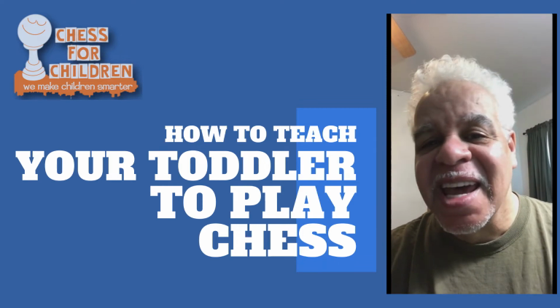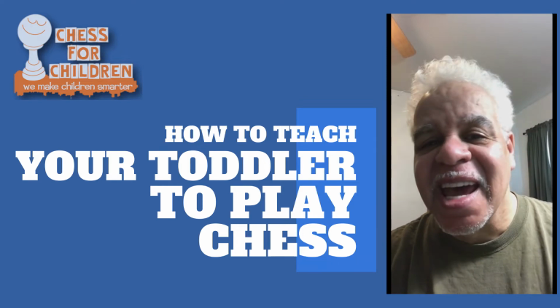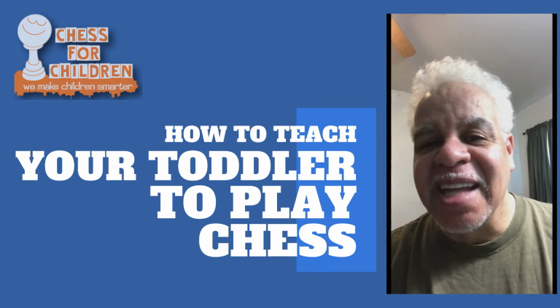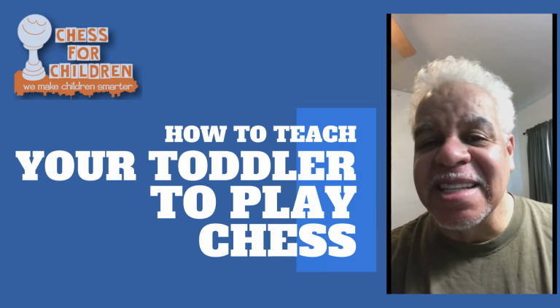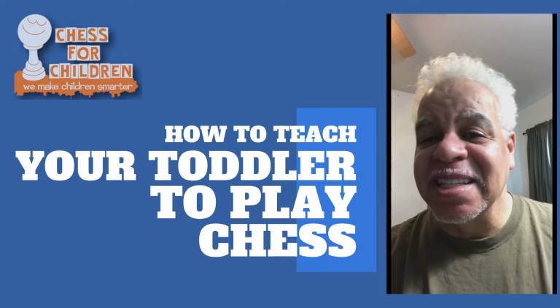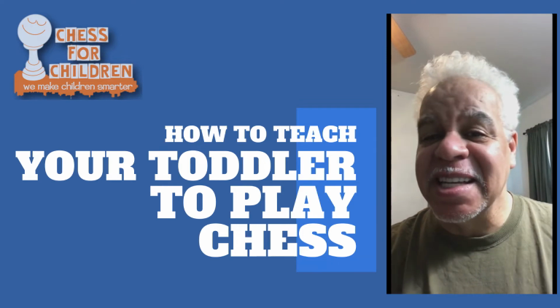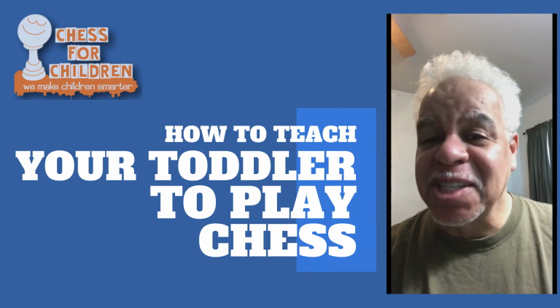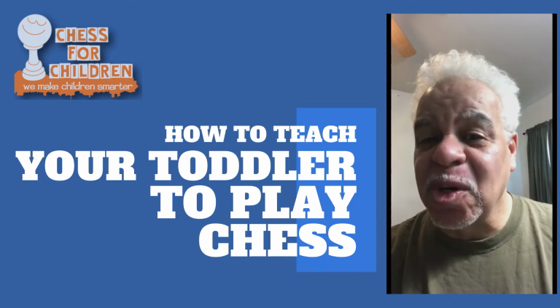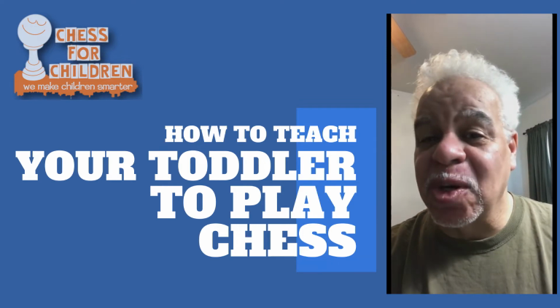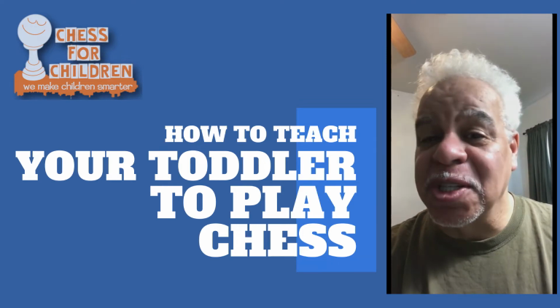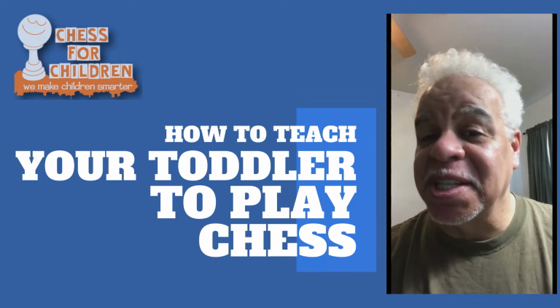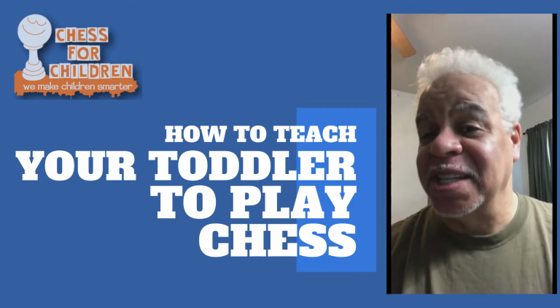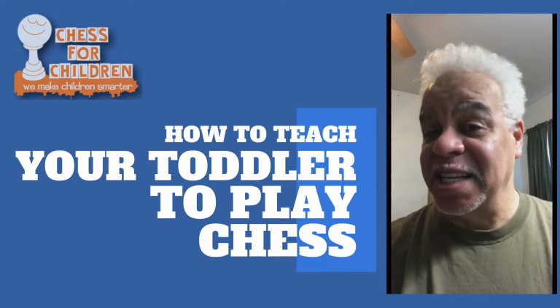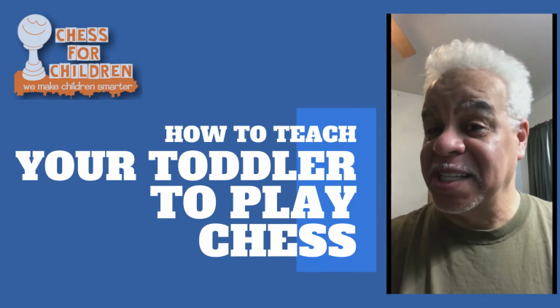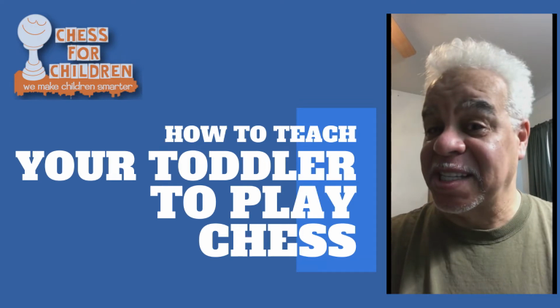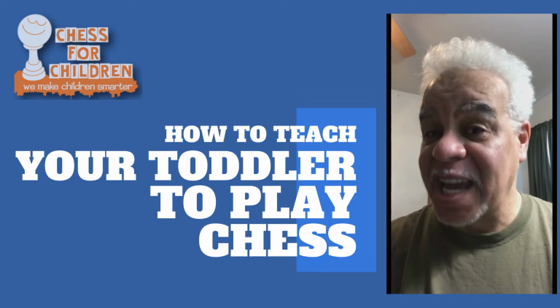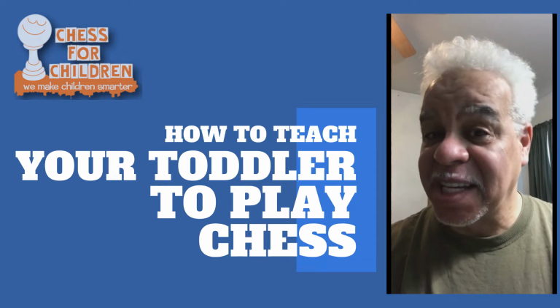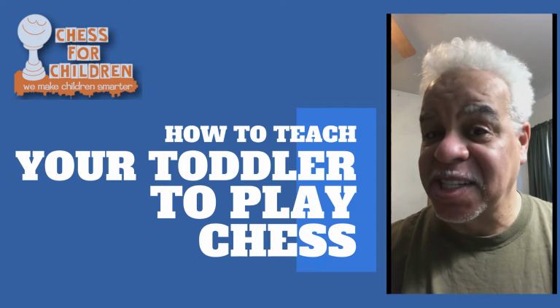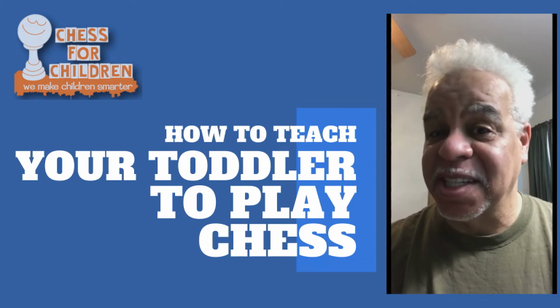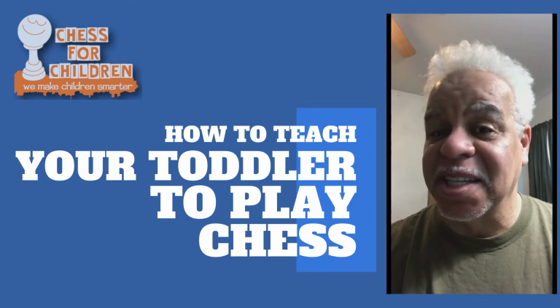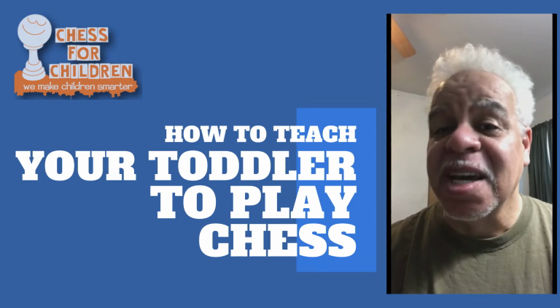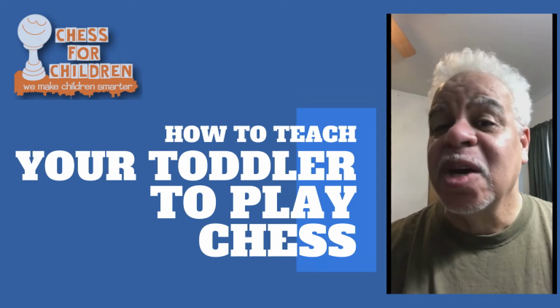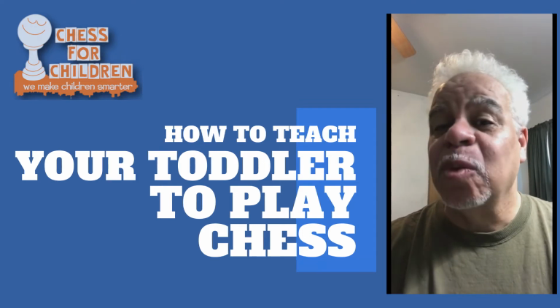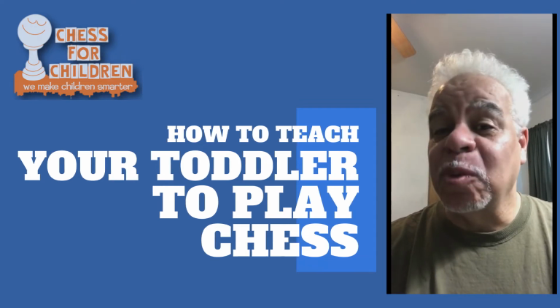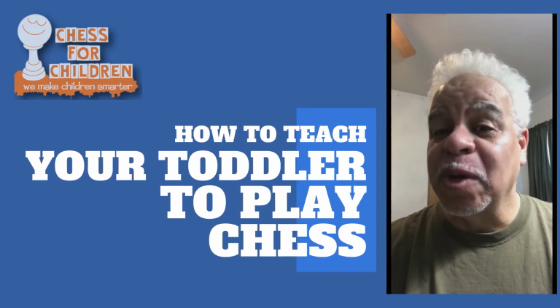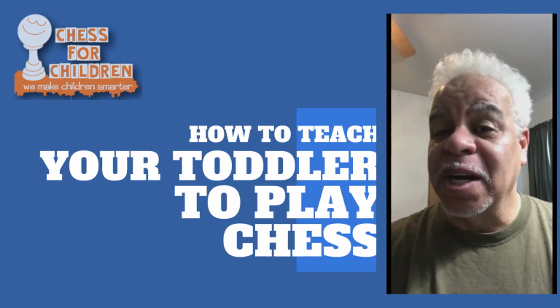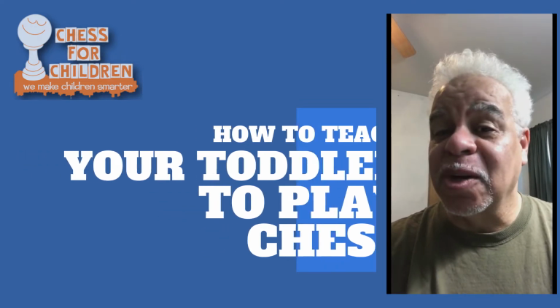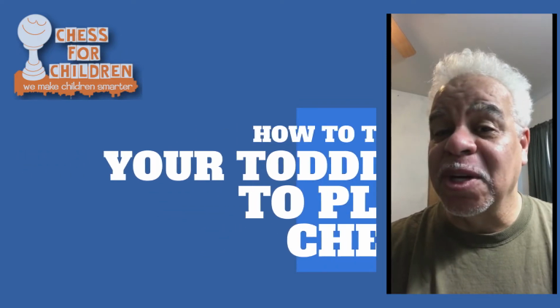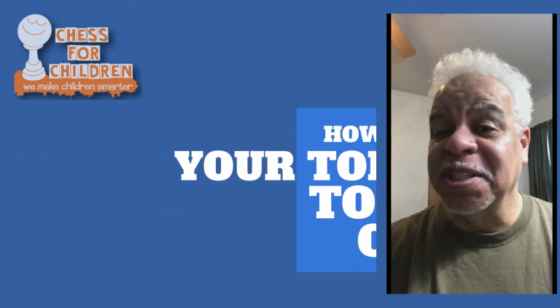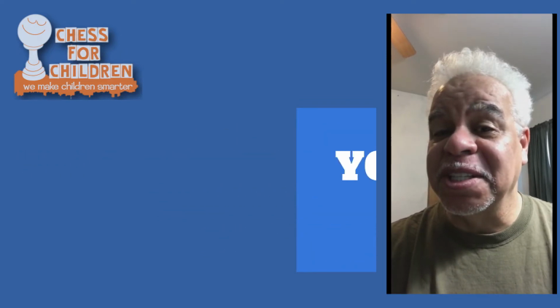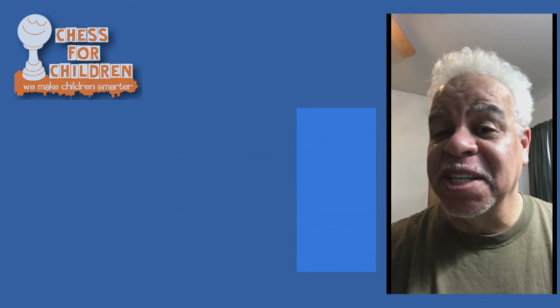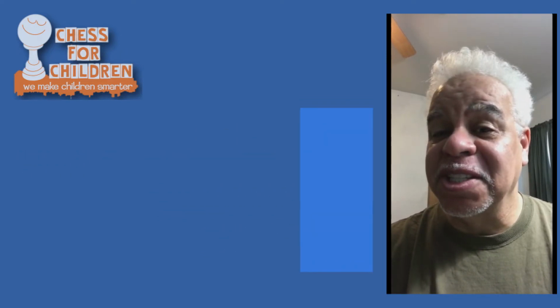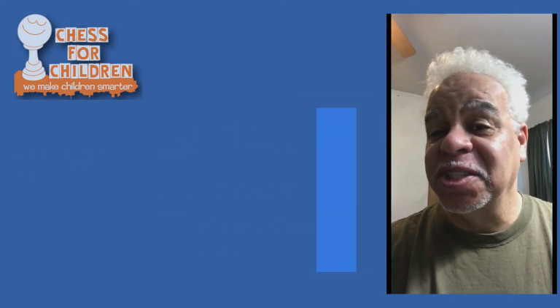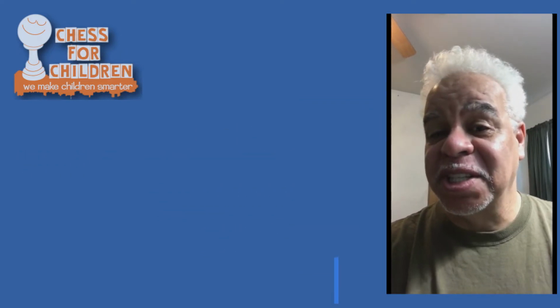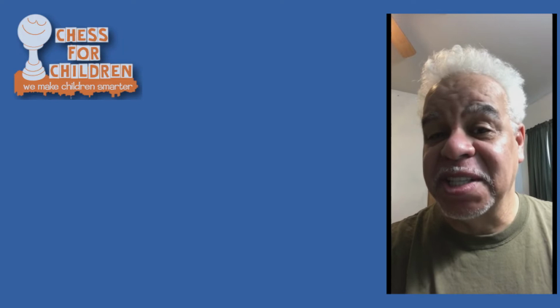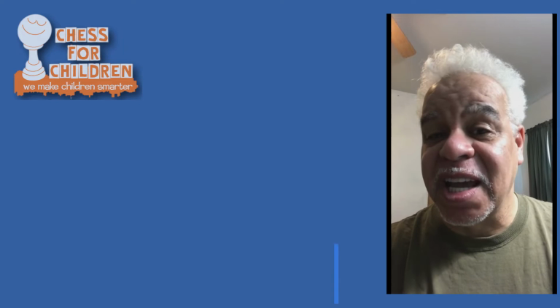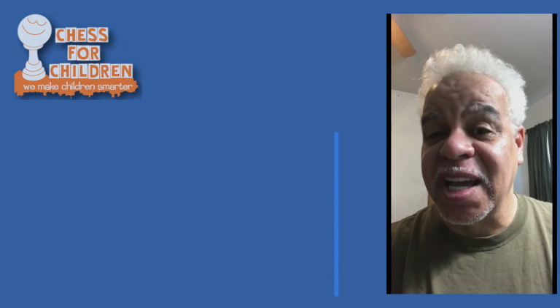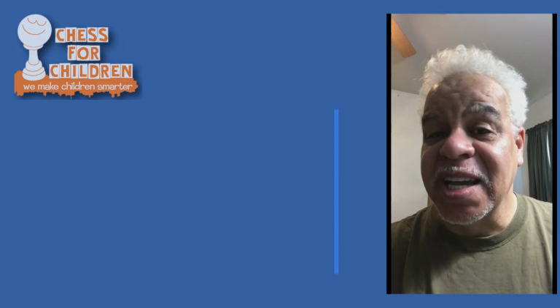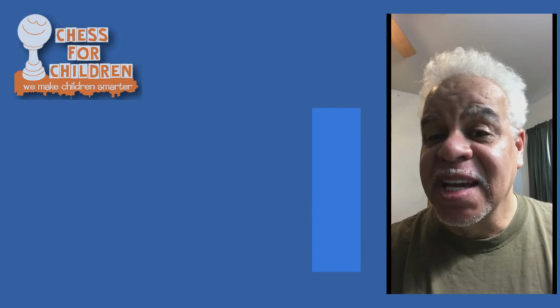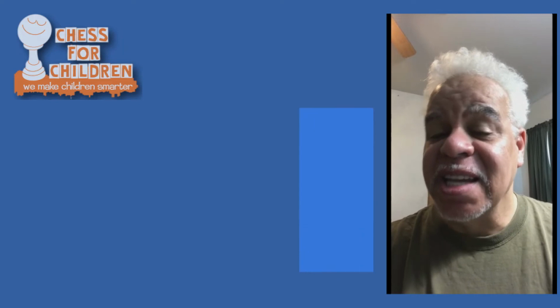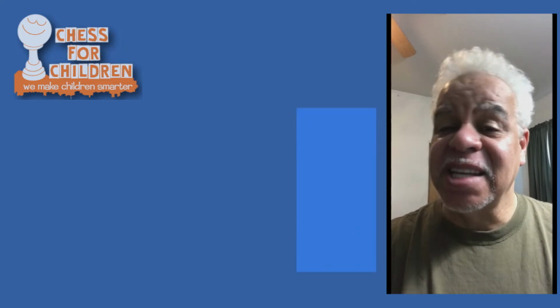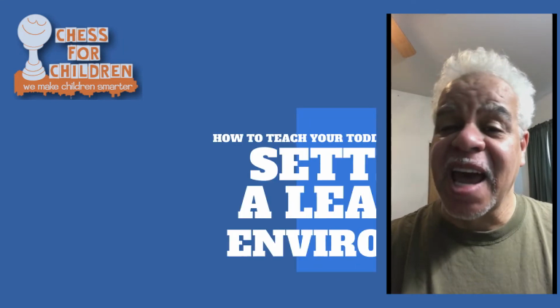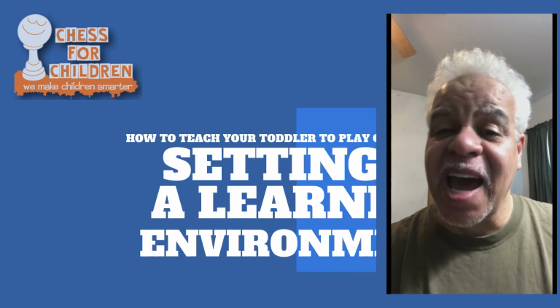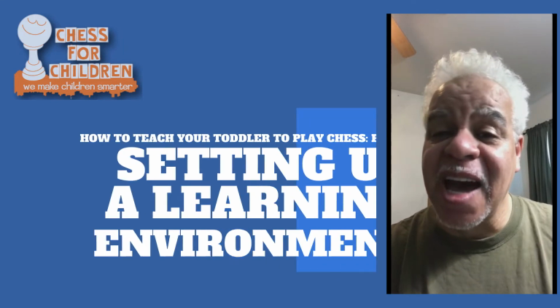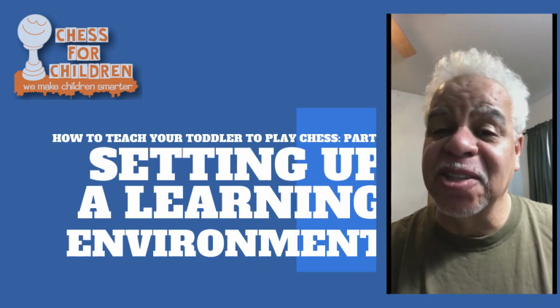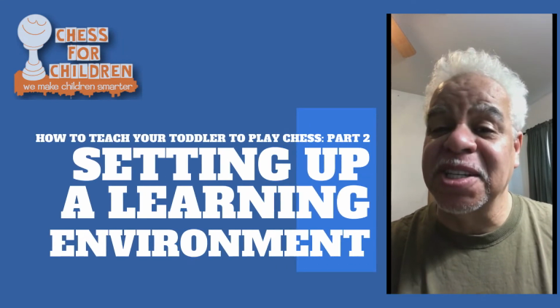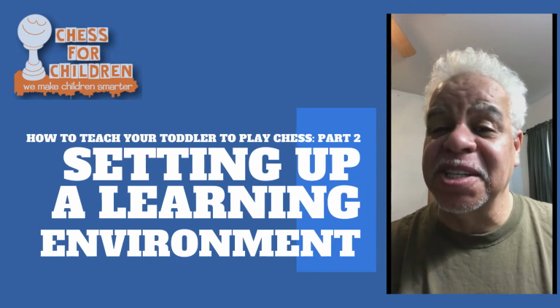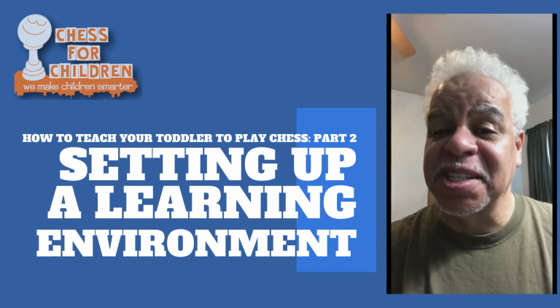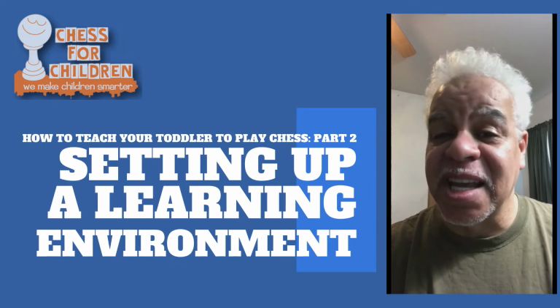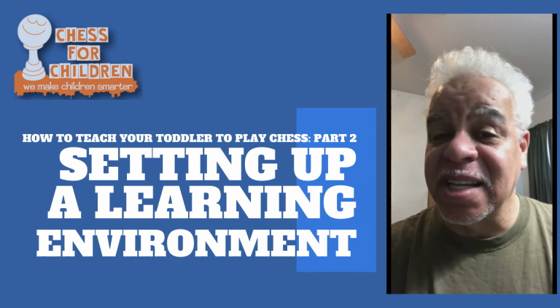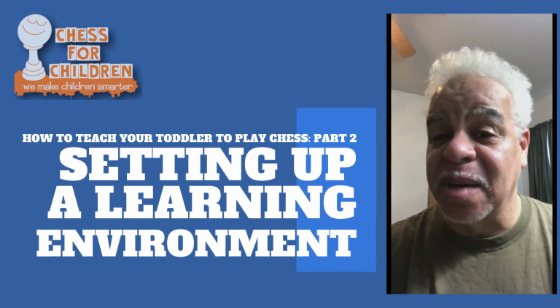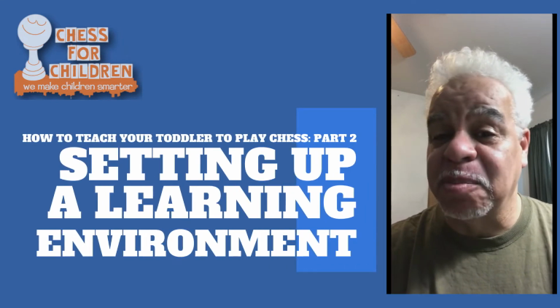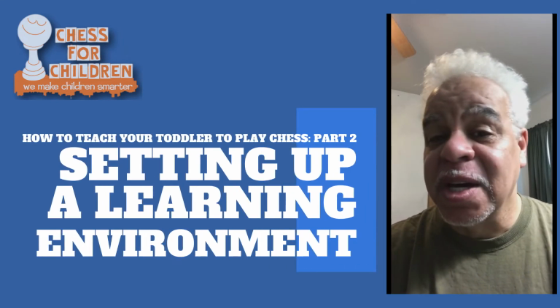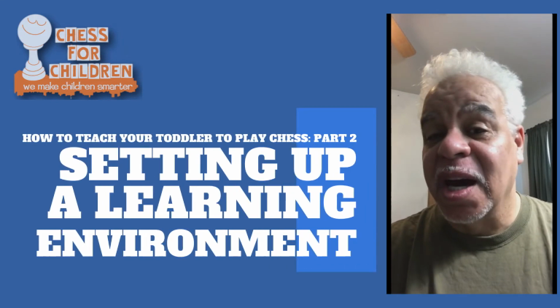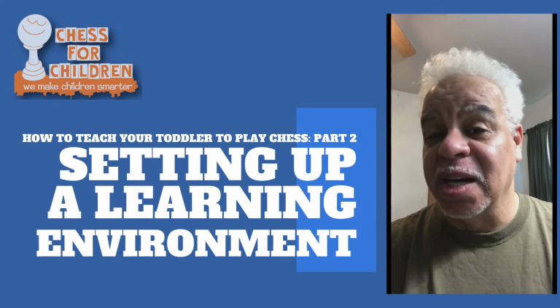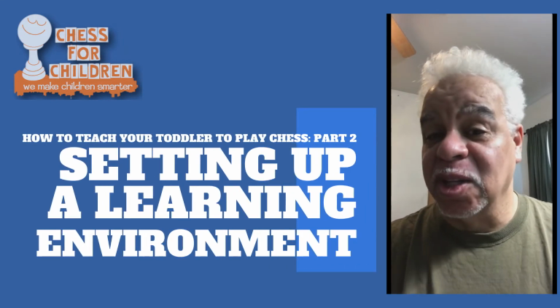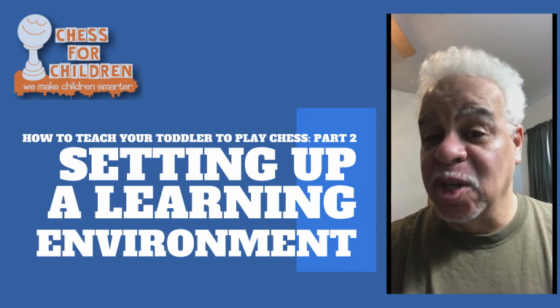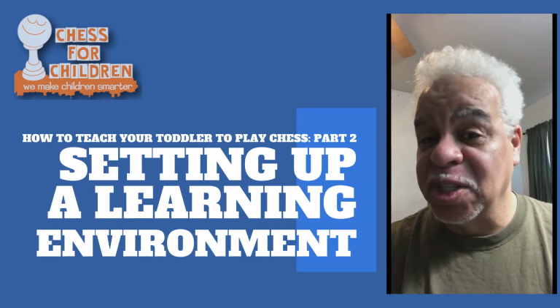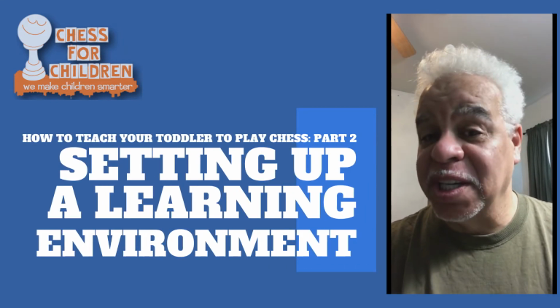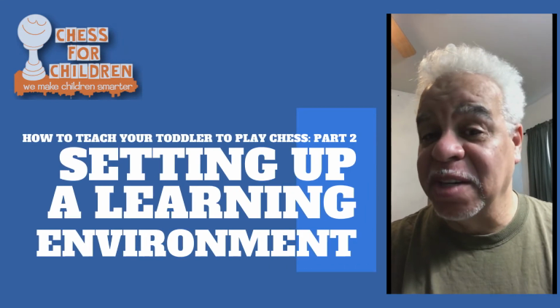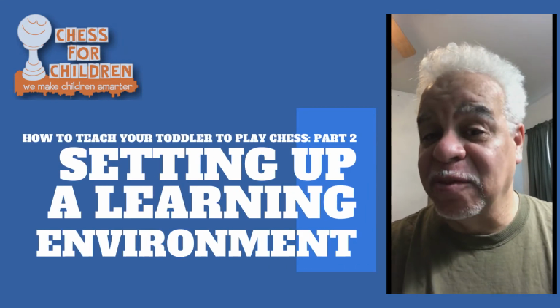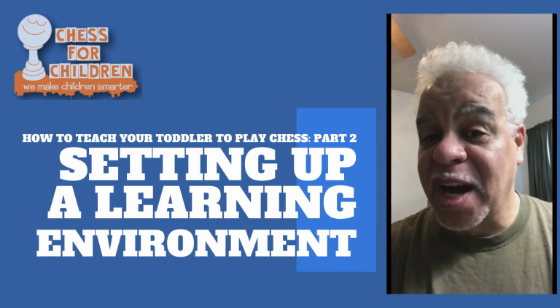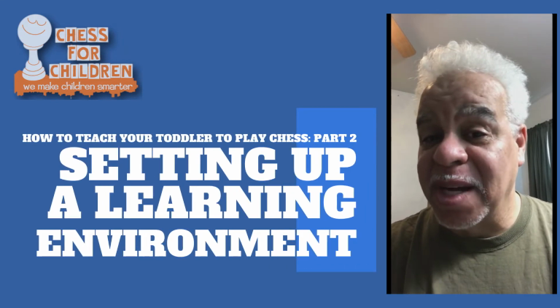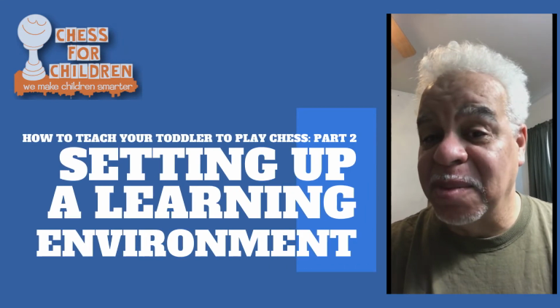And in this course, in this section, what we are going to teach you today is how to set up a learning environment.